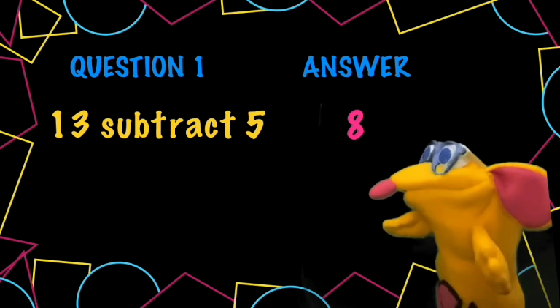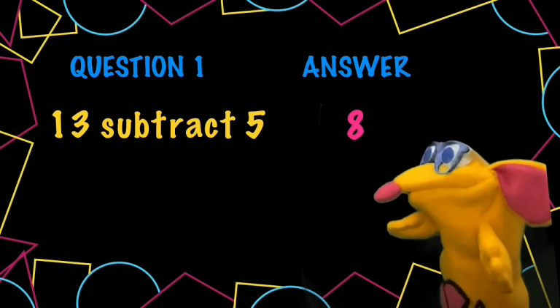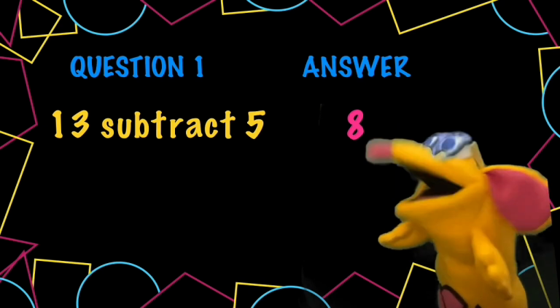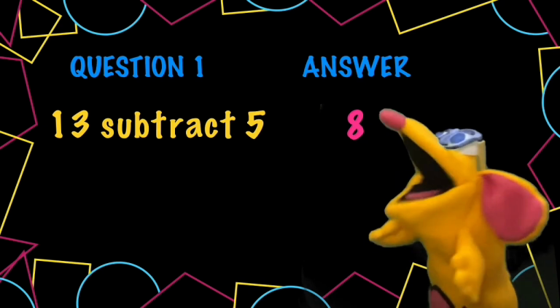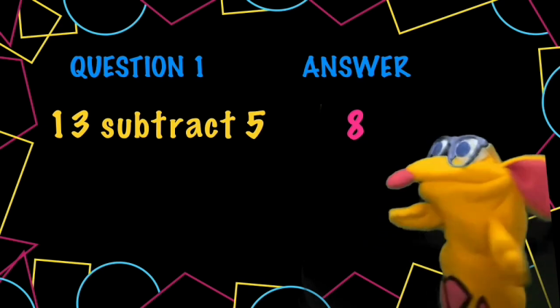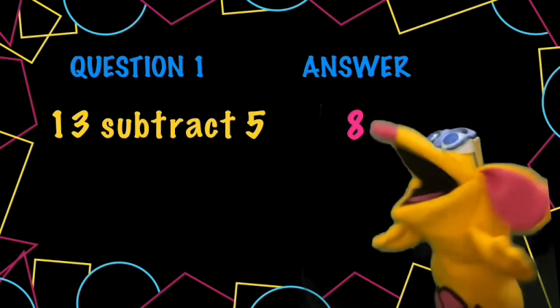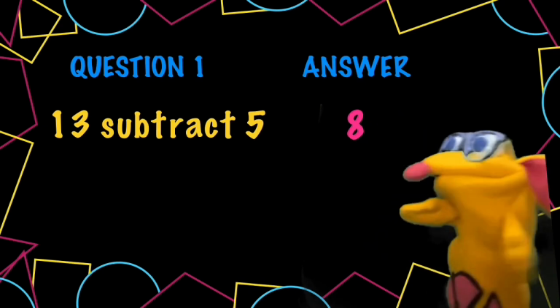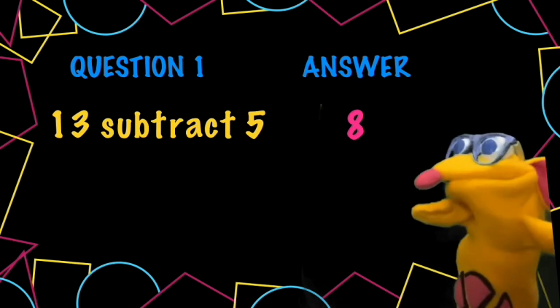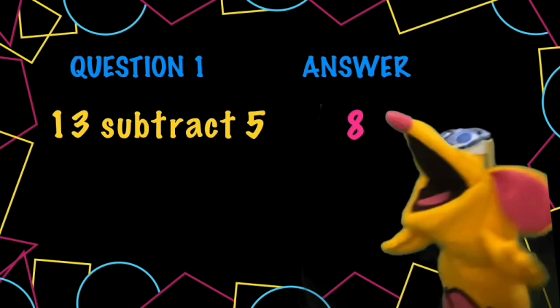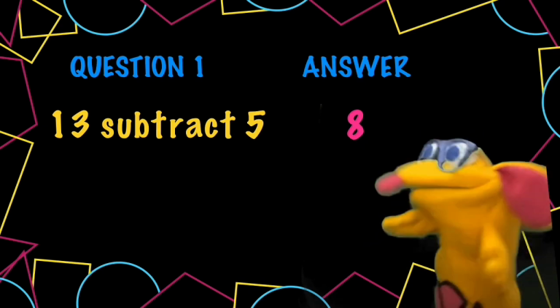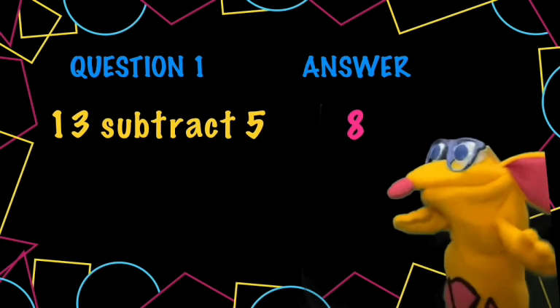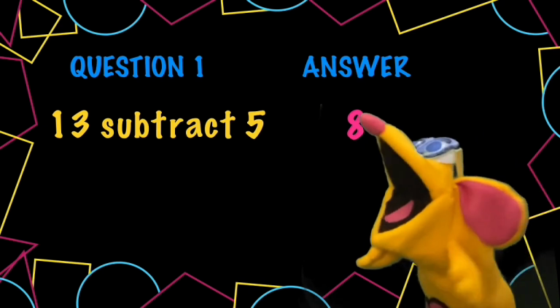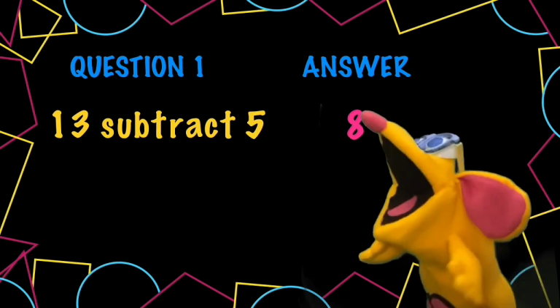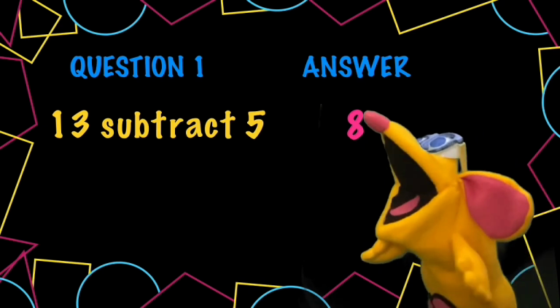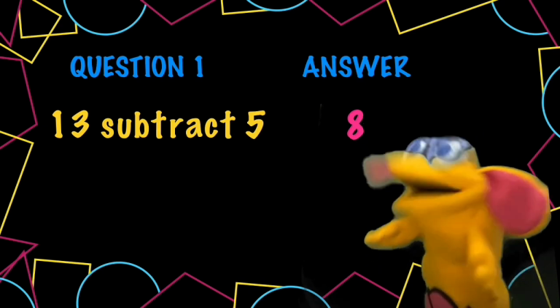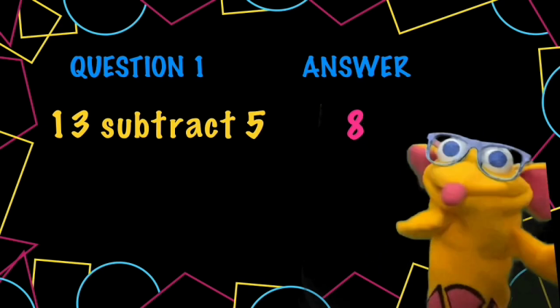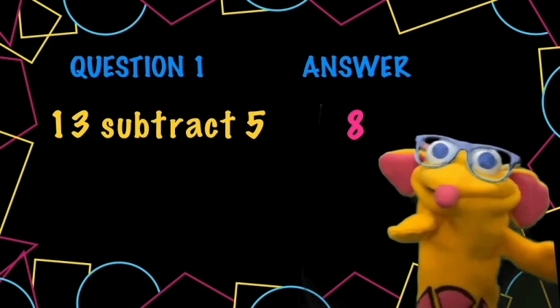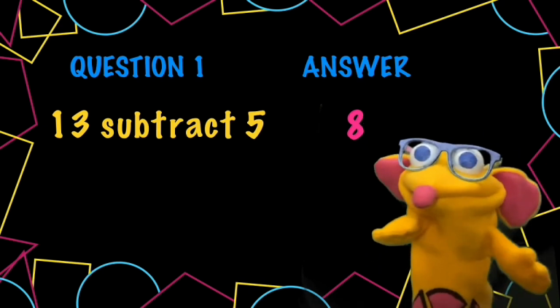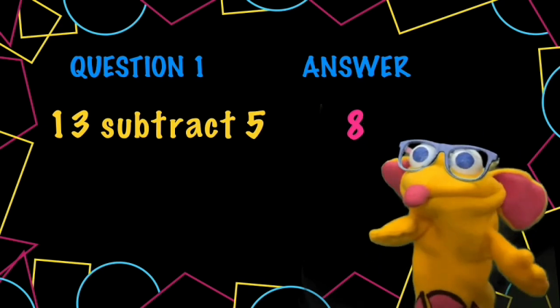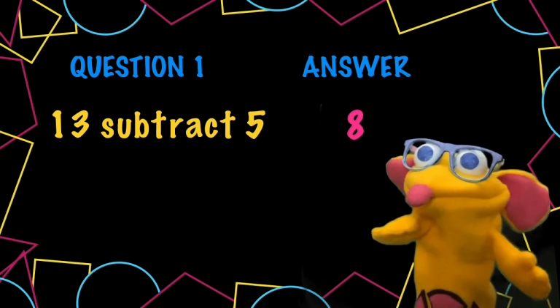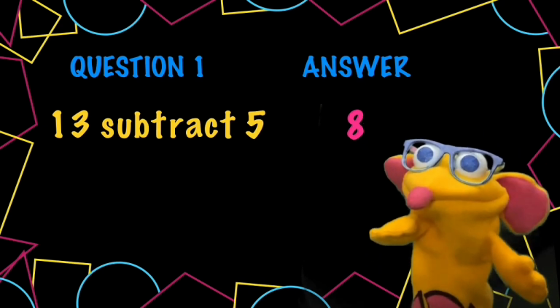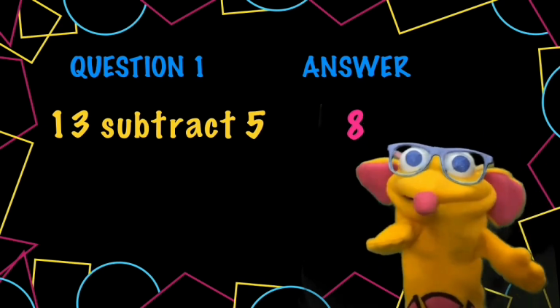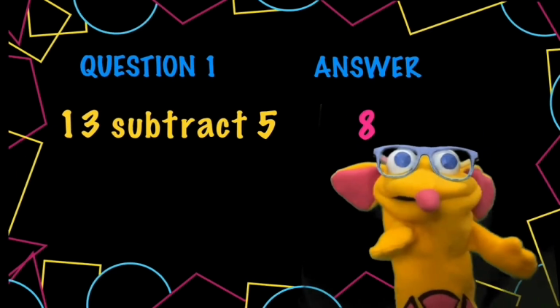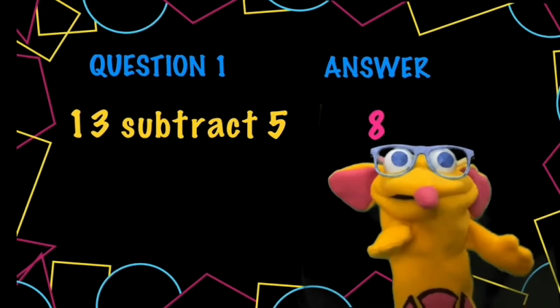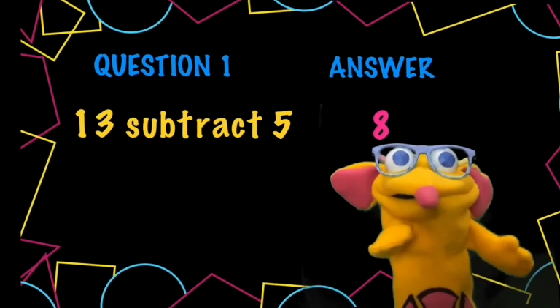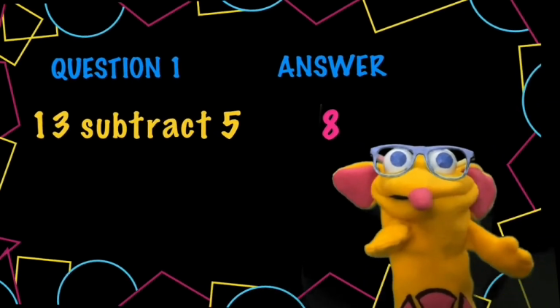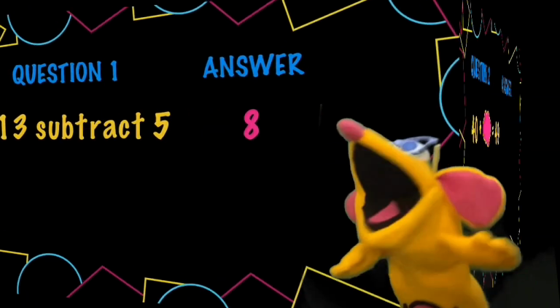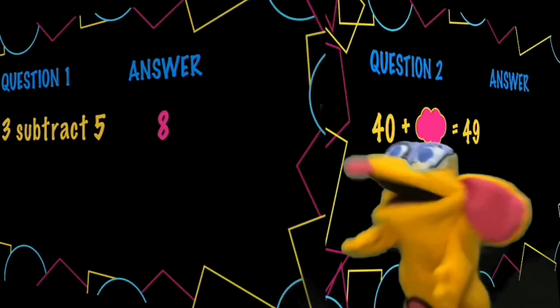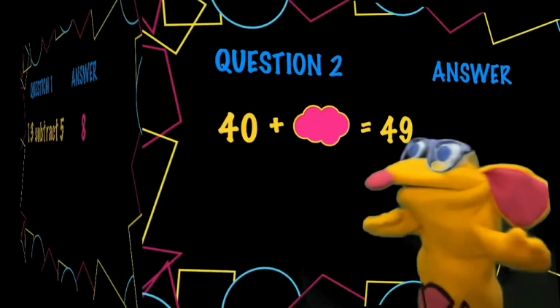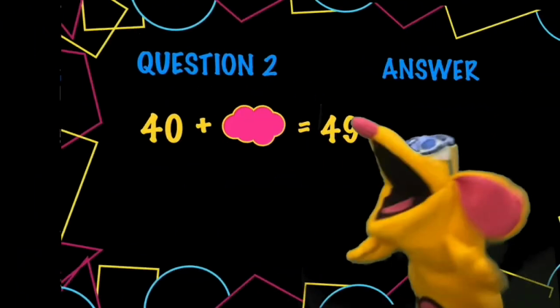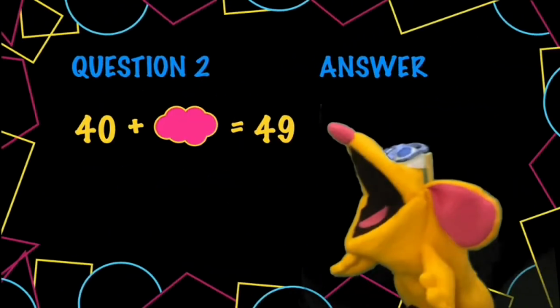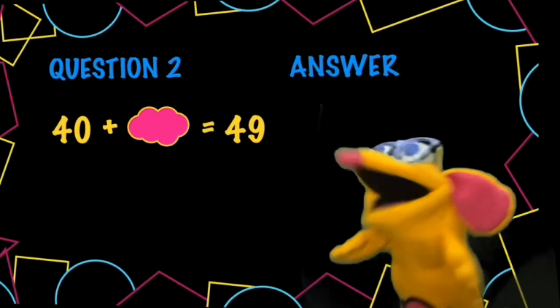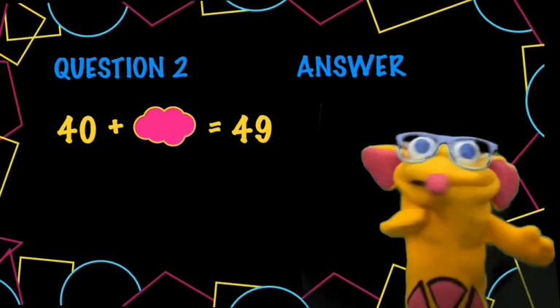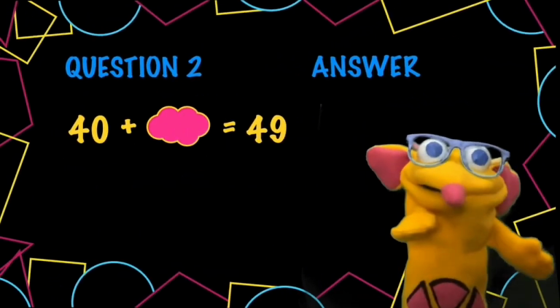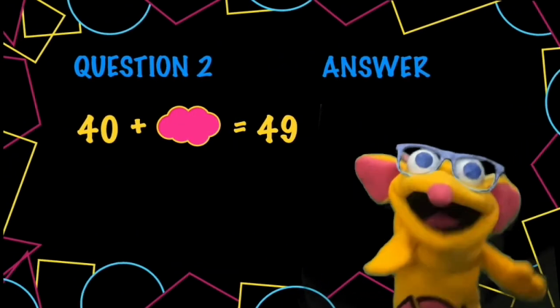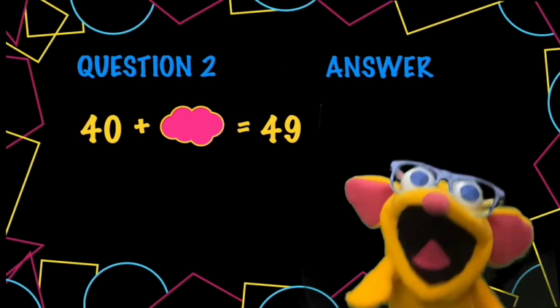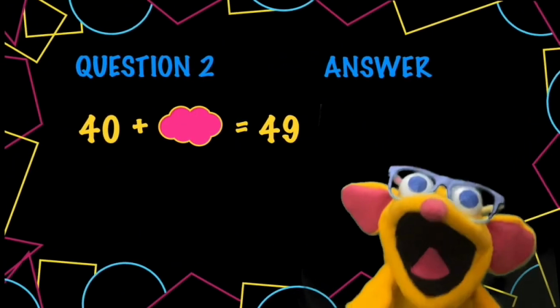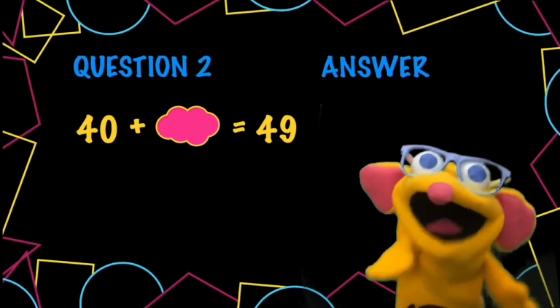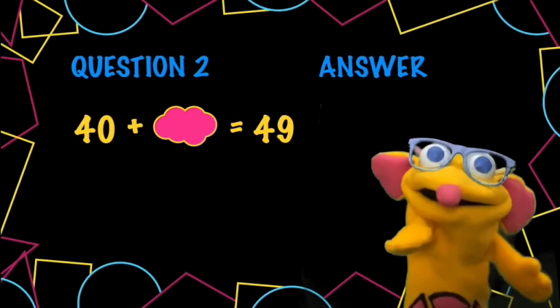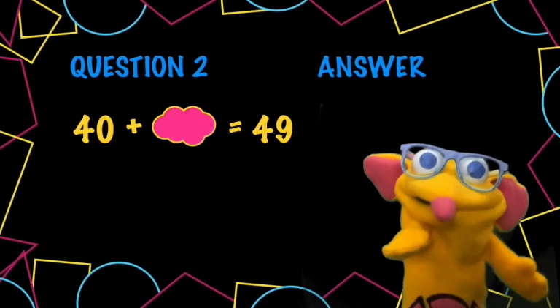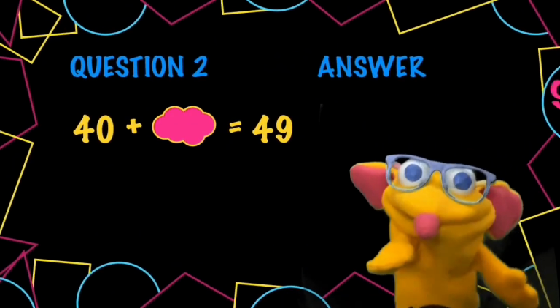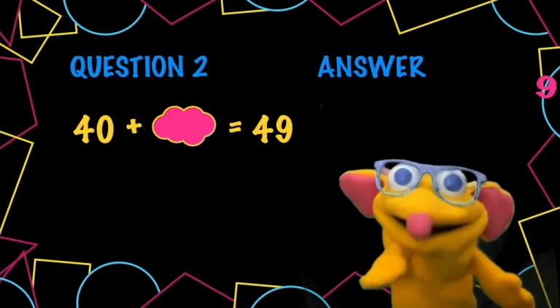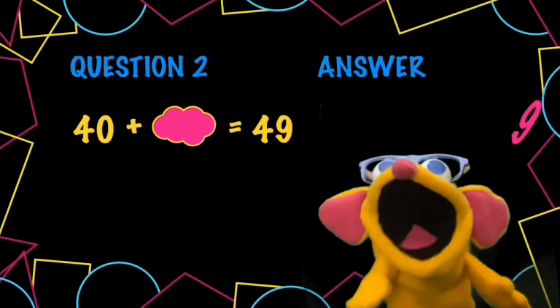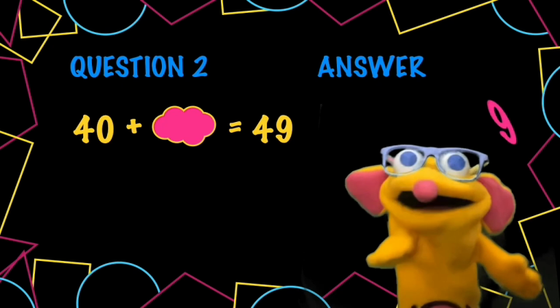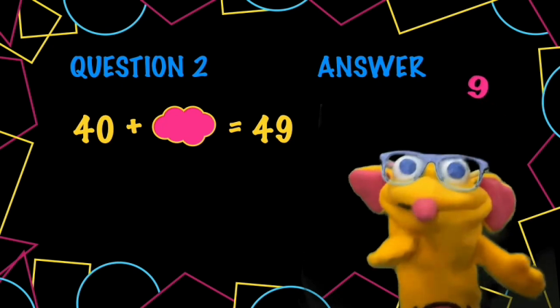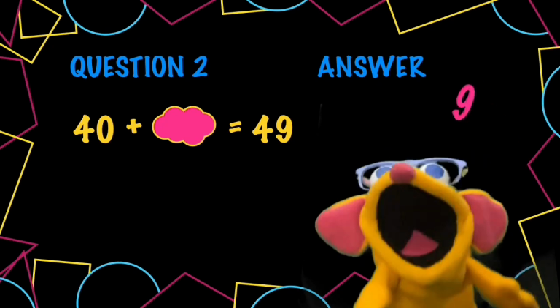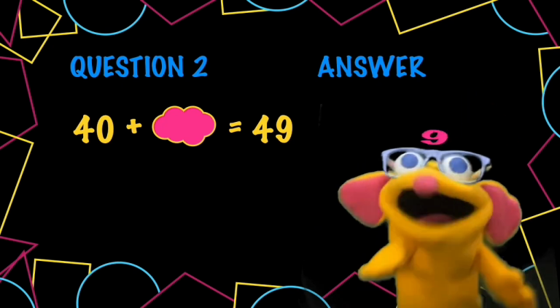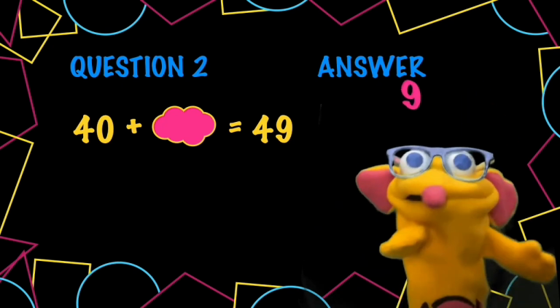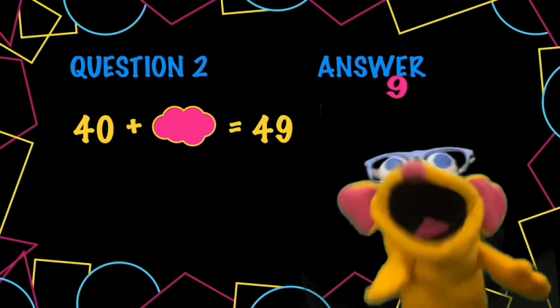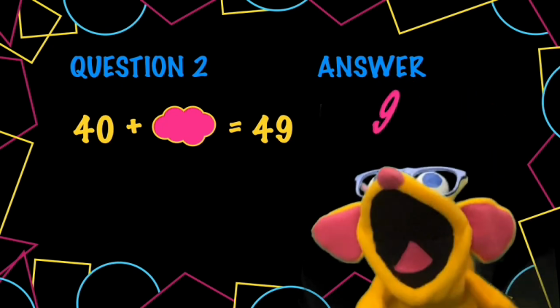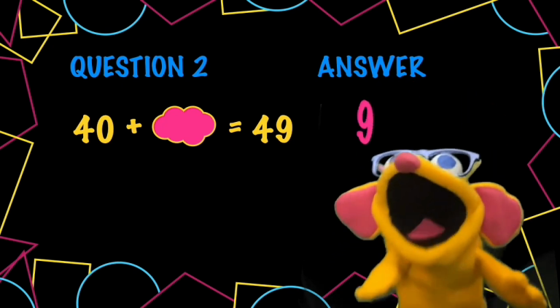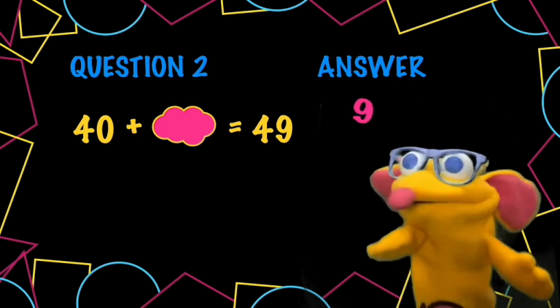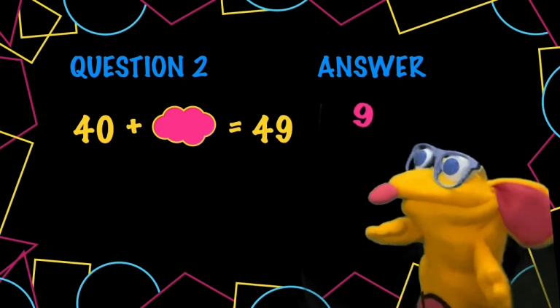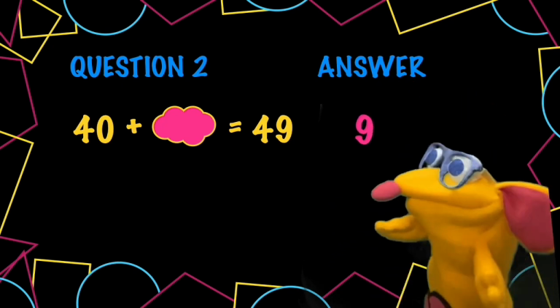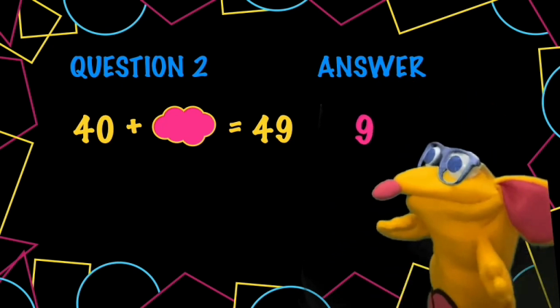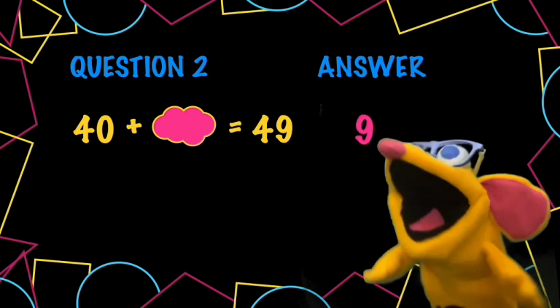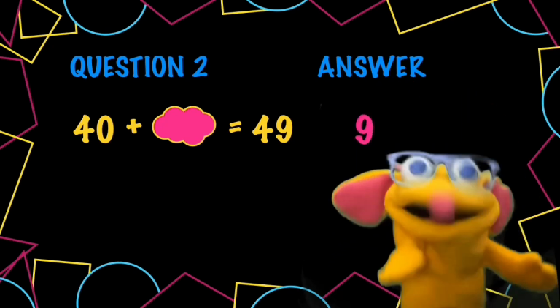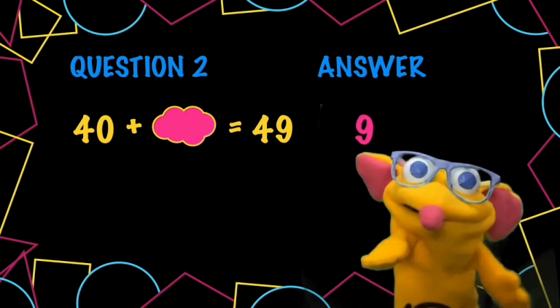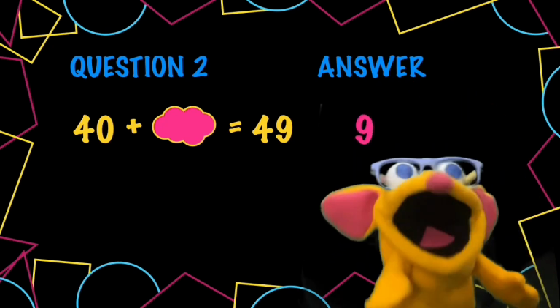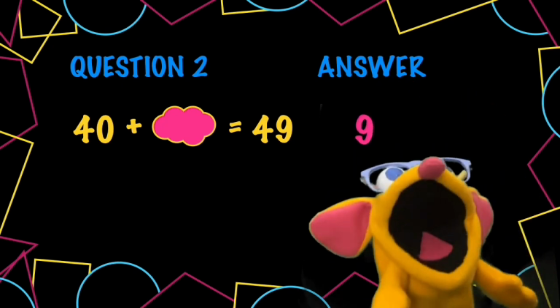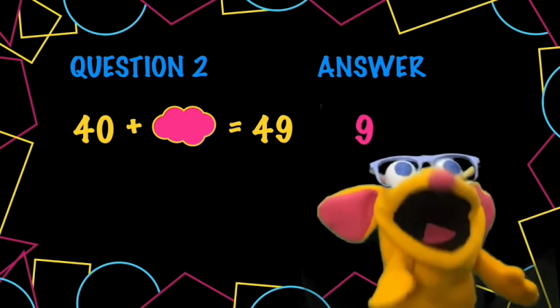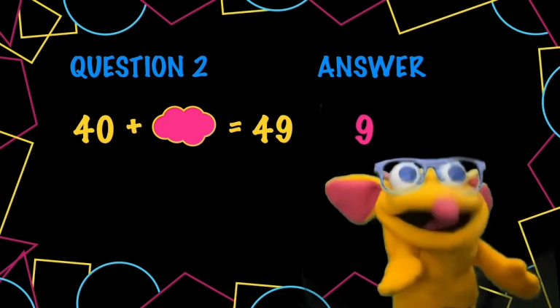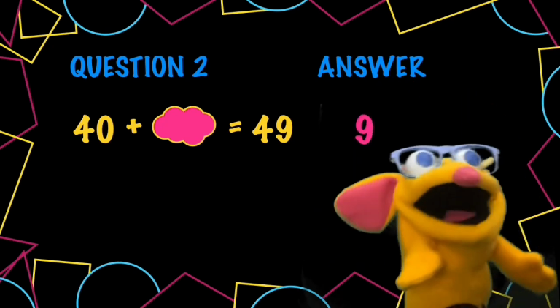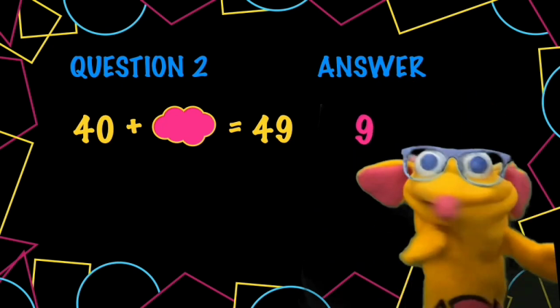Question 2. 40 plus 9 equals 49. We use place value.